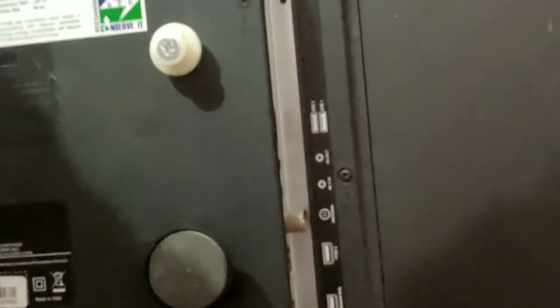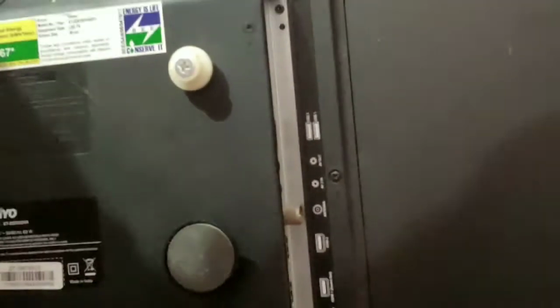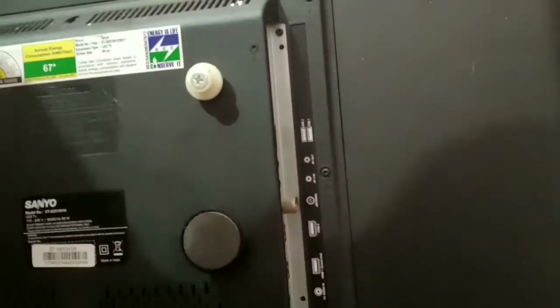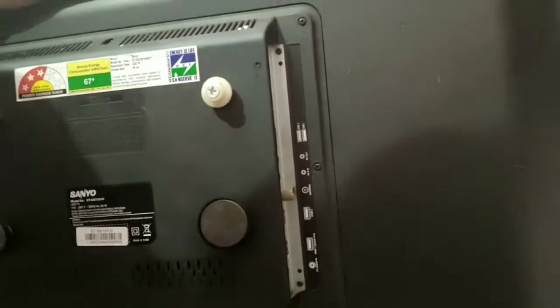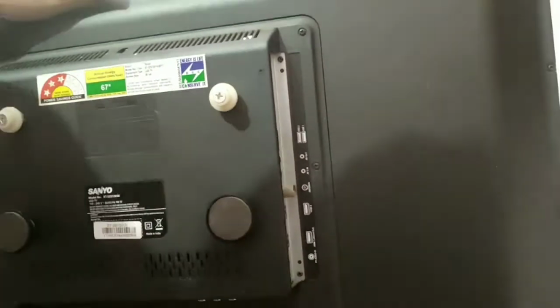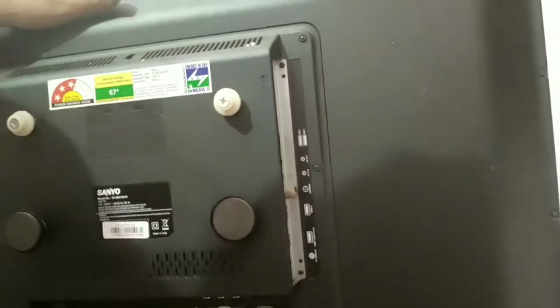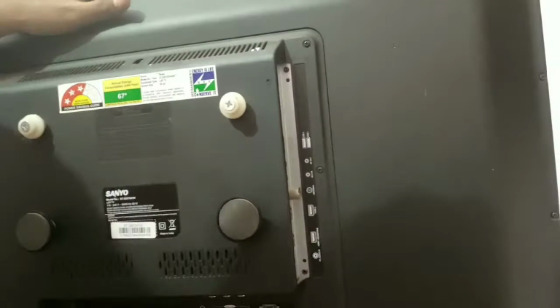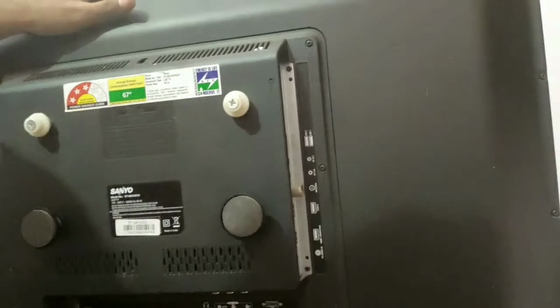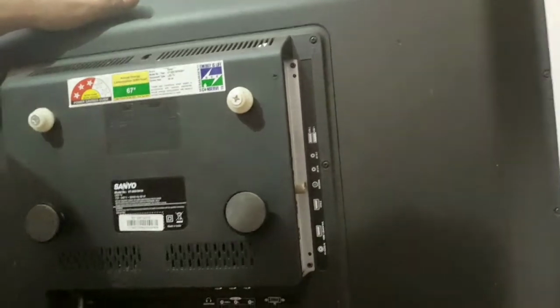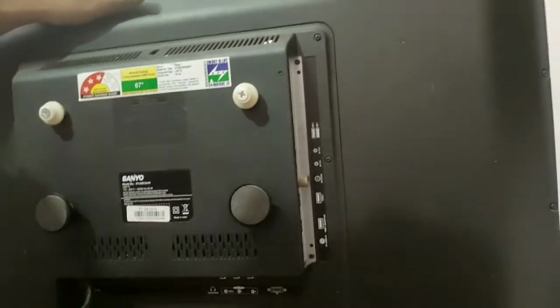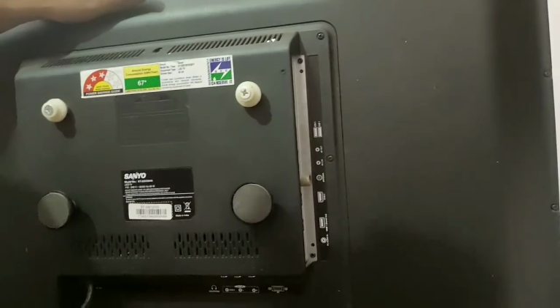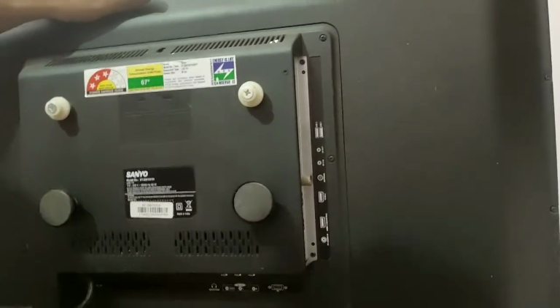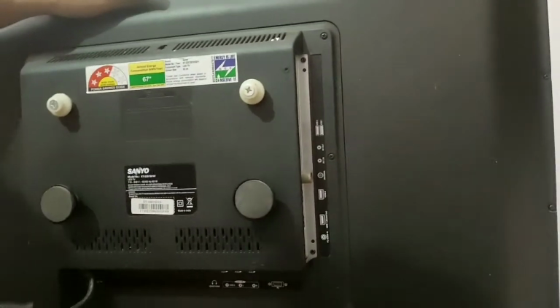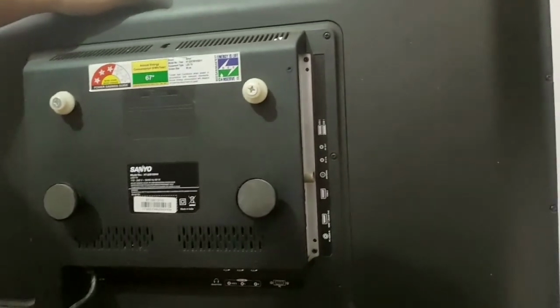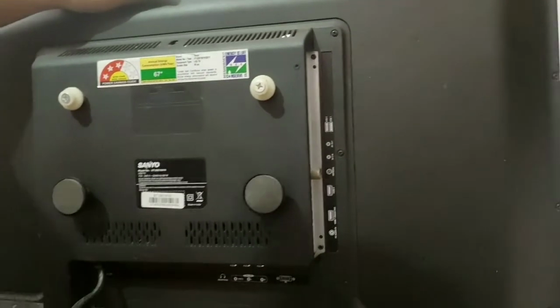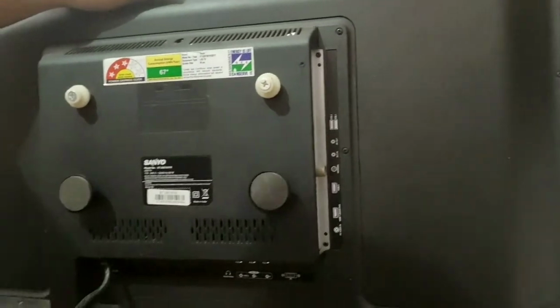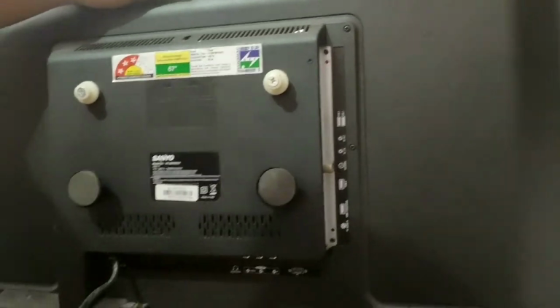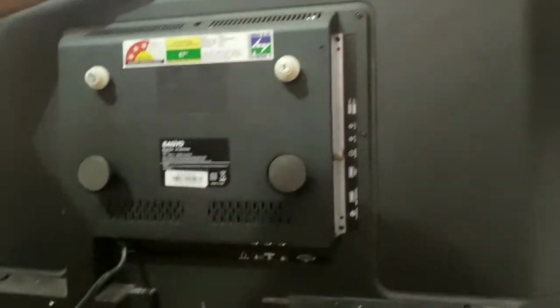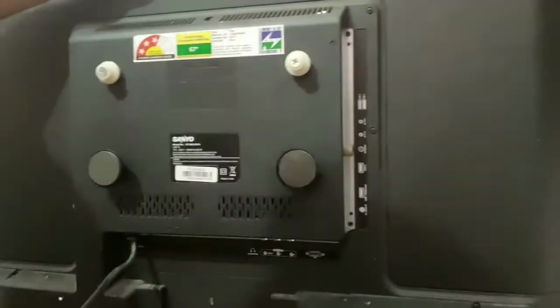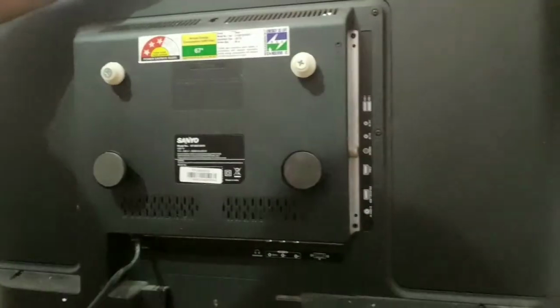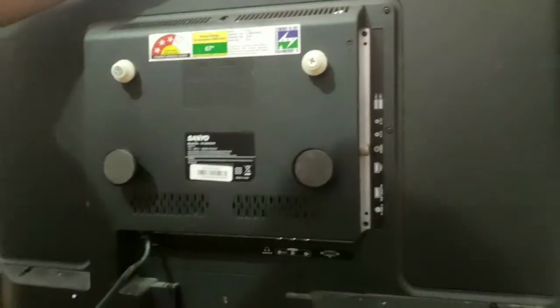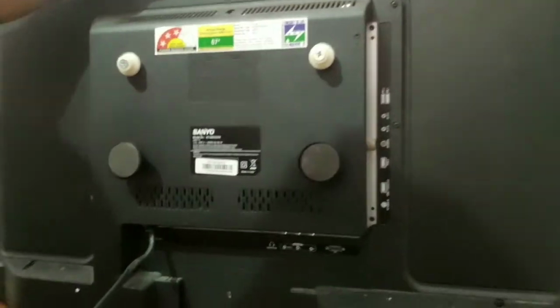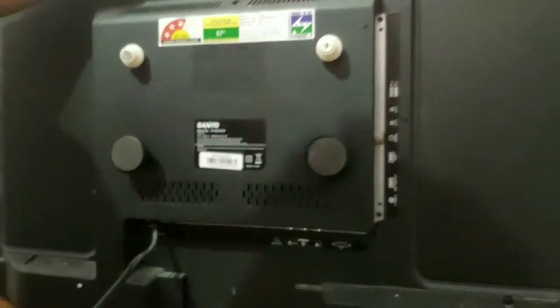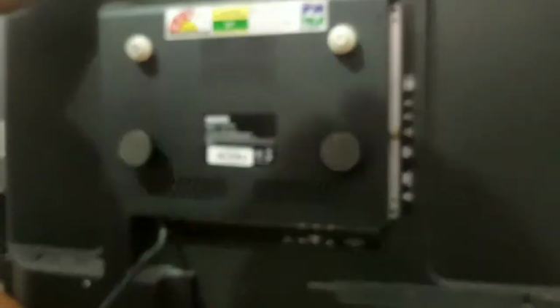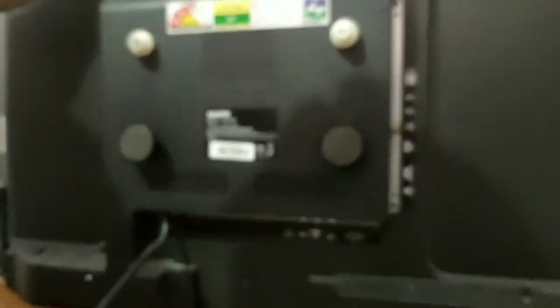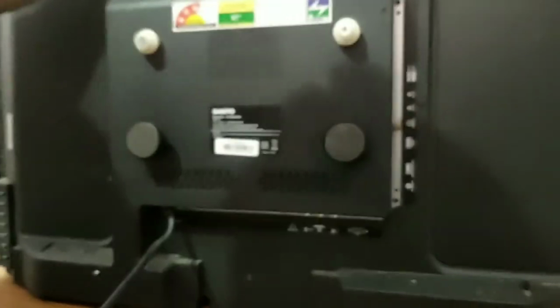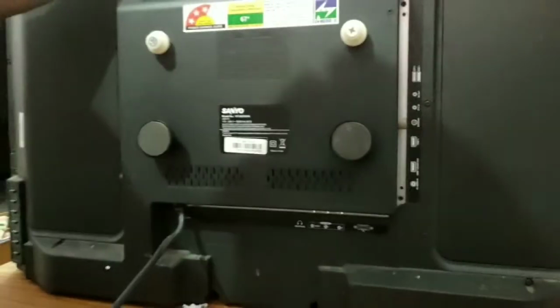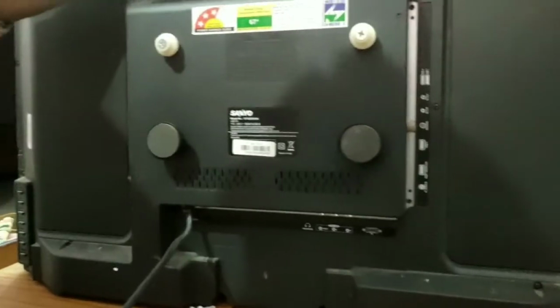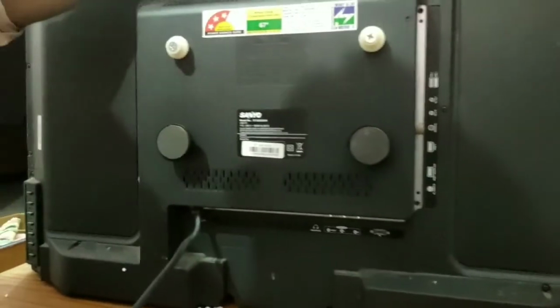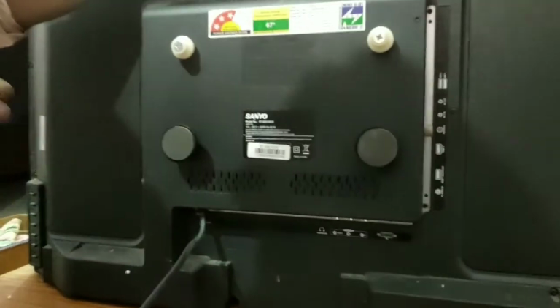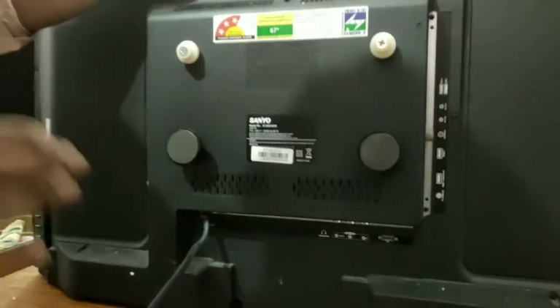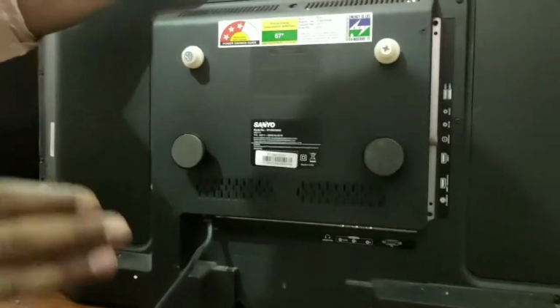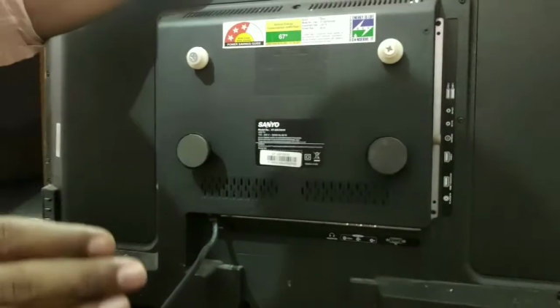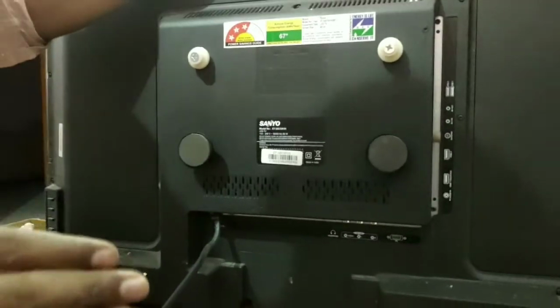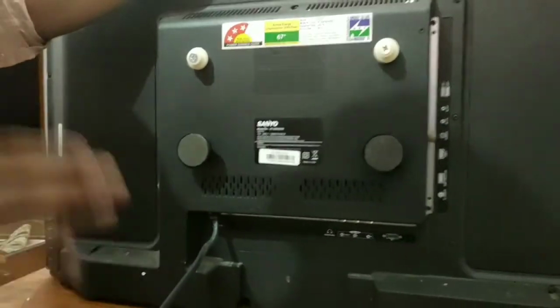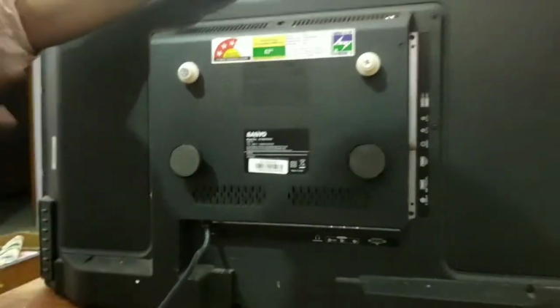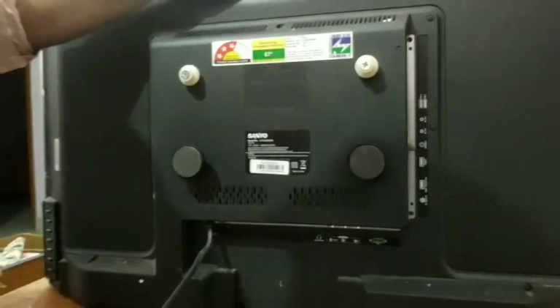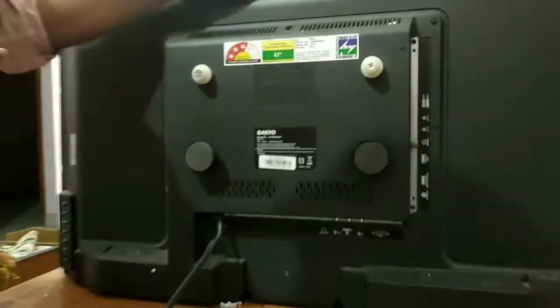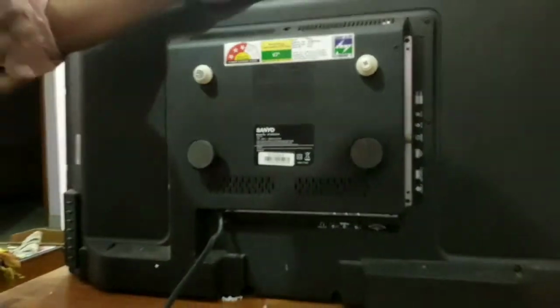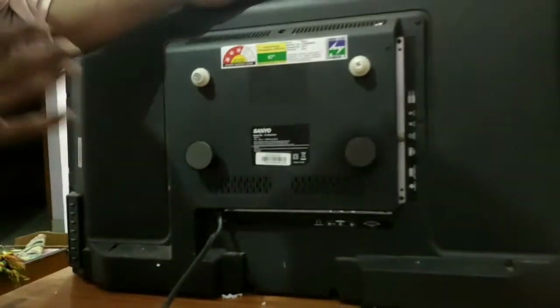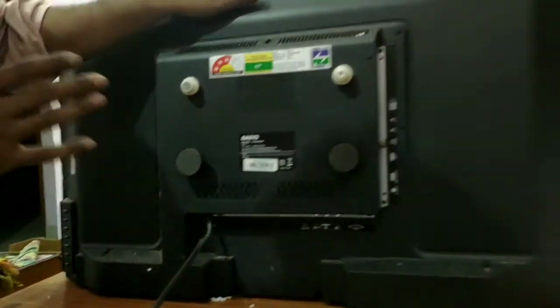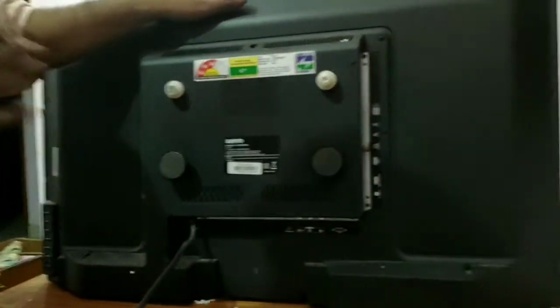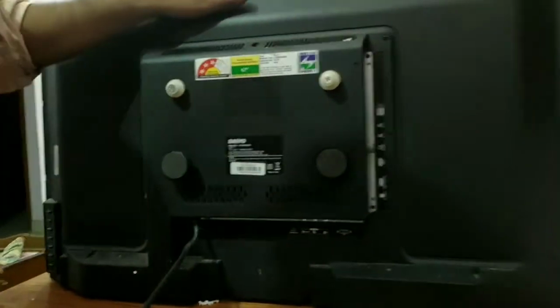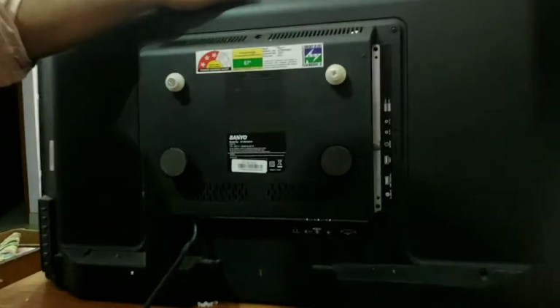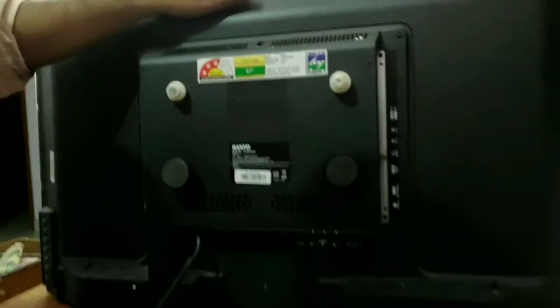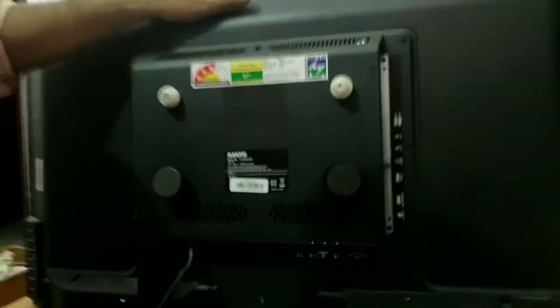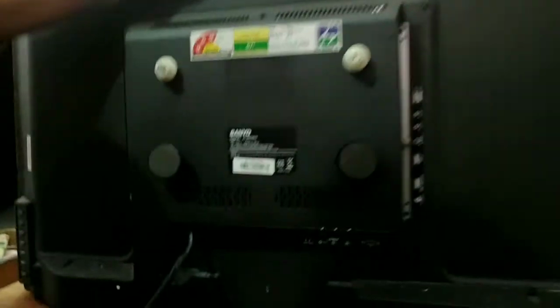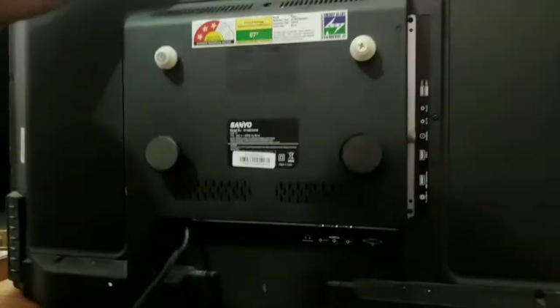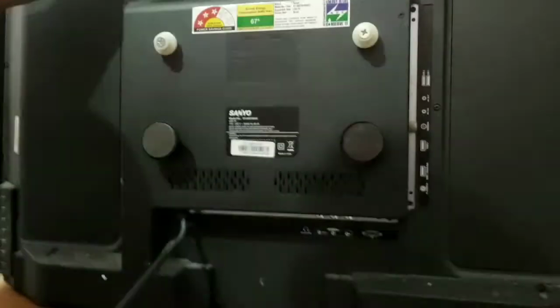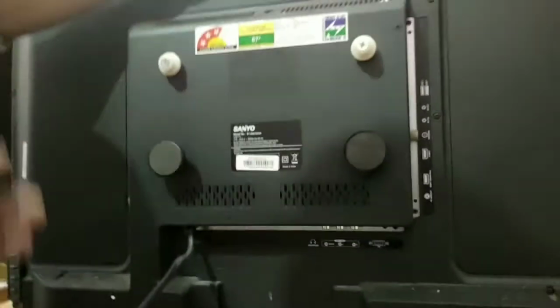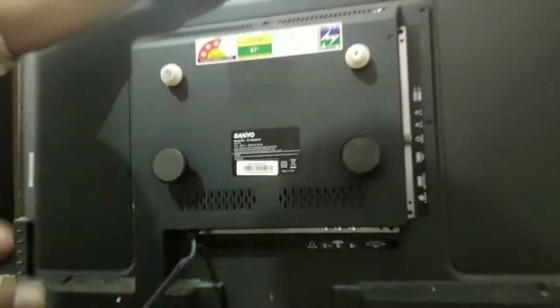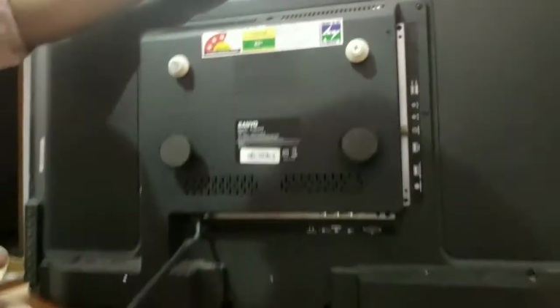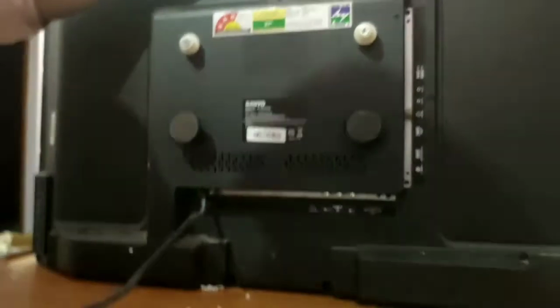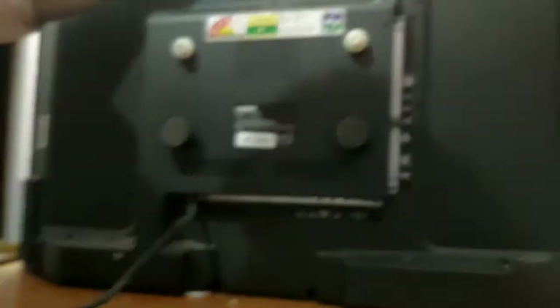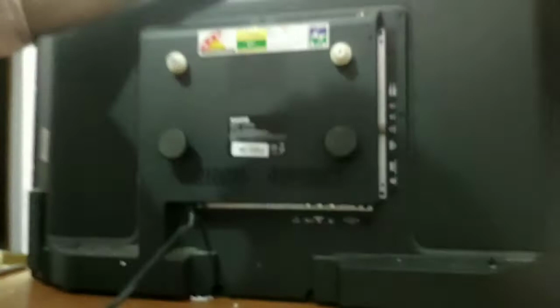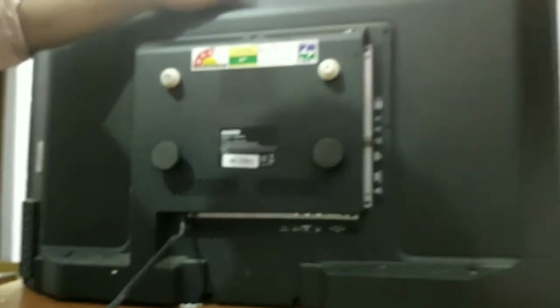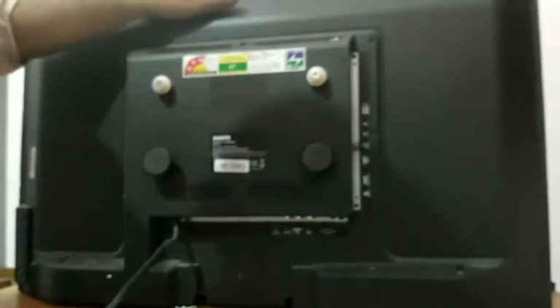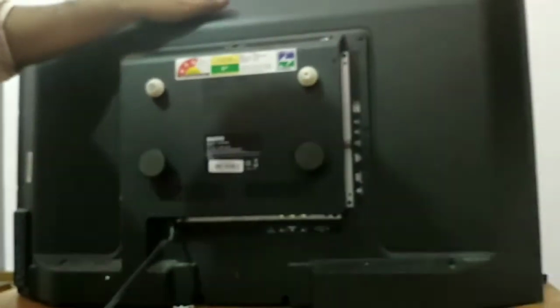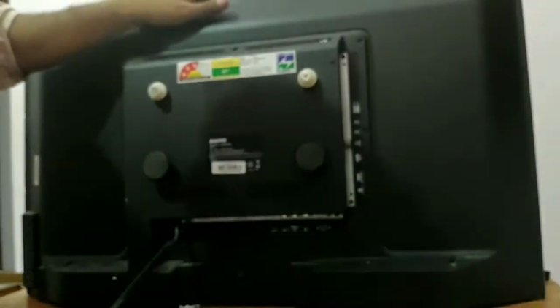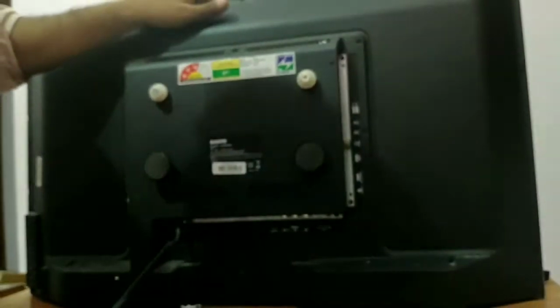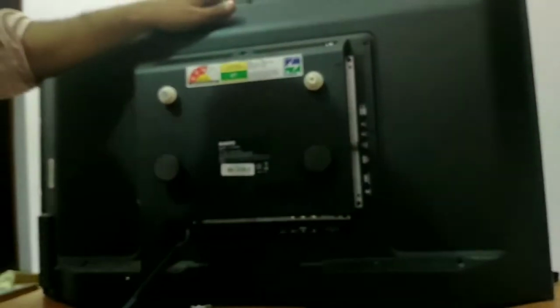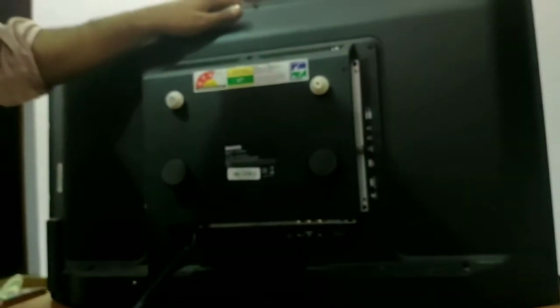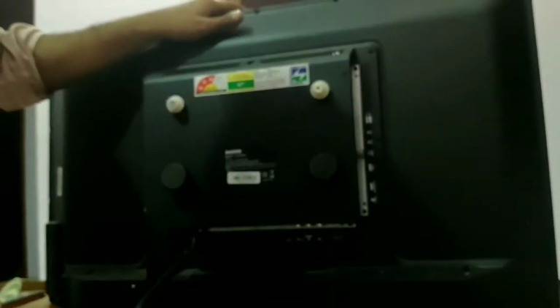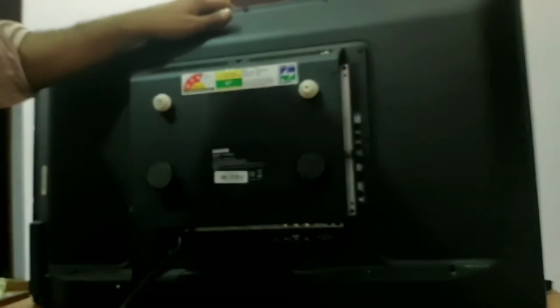So guys, here is the unboxing of this LED TV. I didn't get to tell you about it in too much detail, but I have told you what I could.